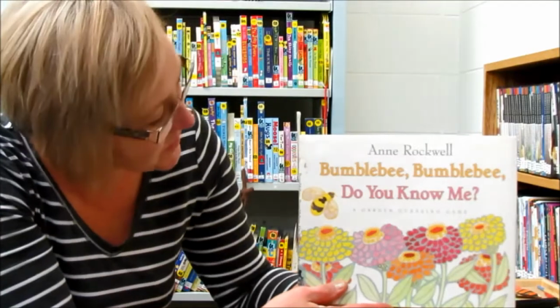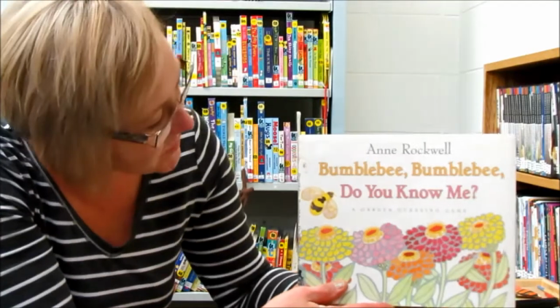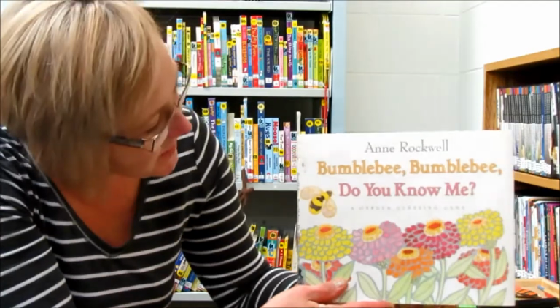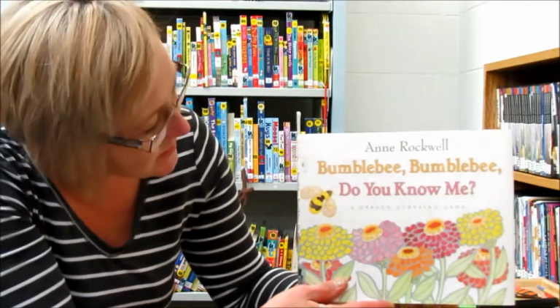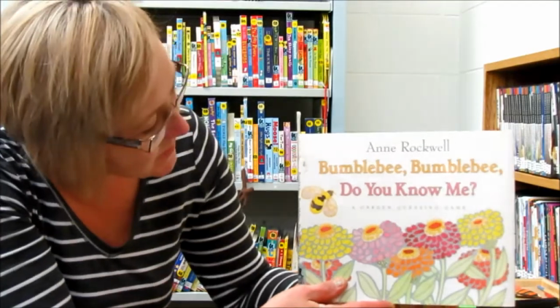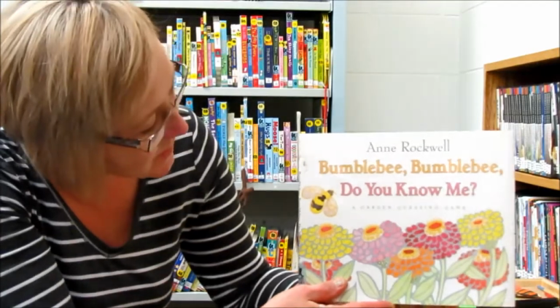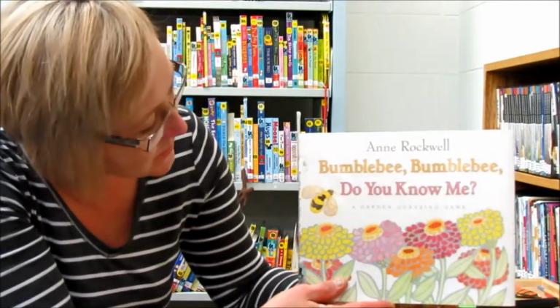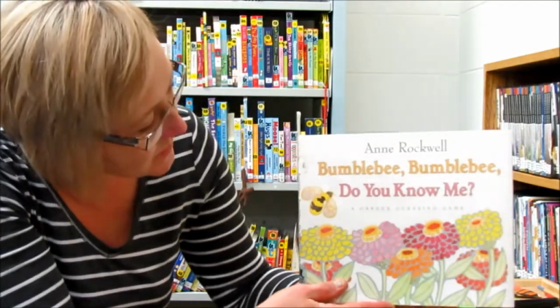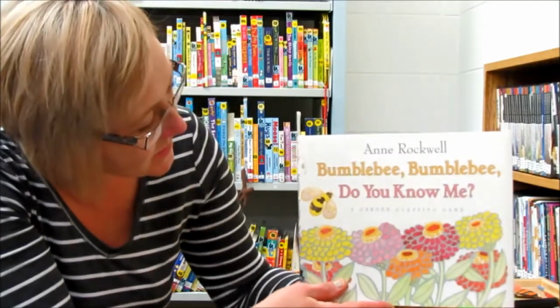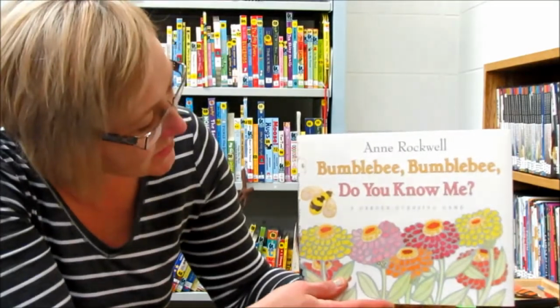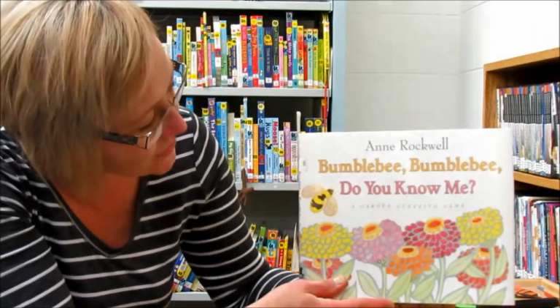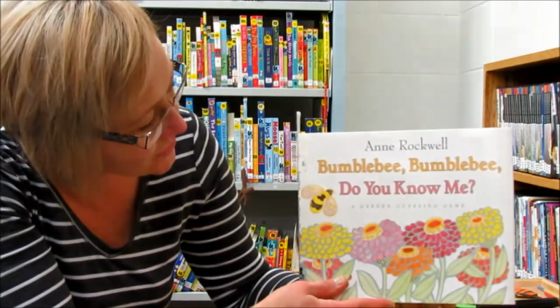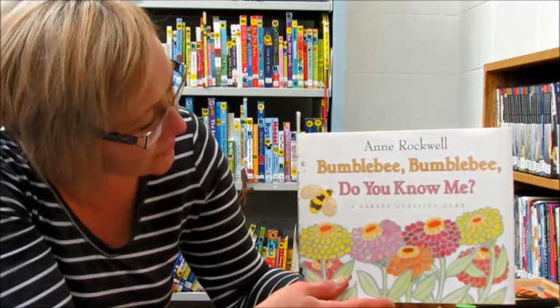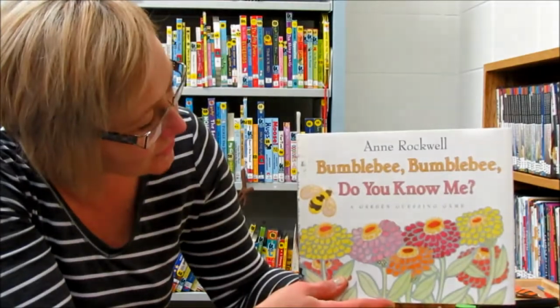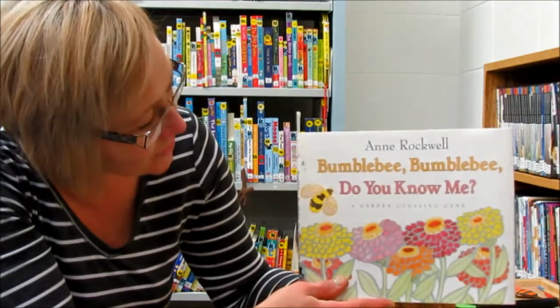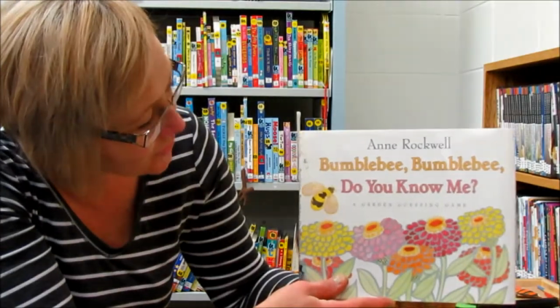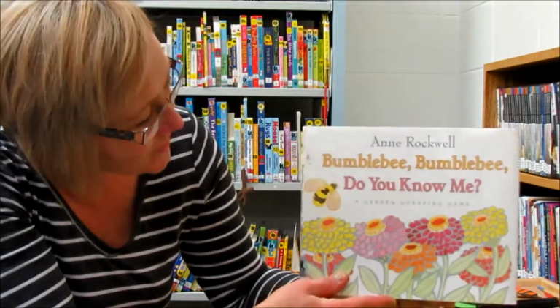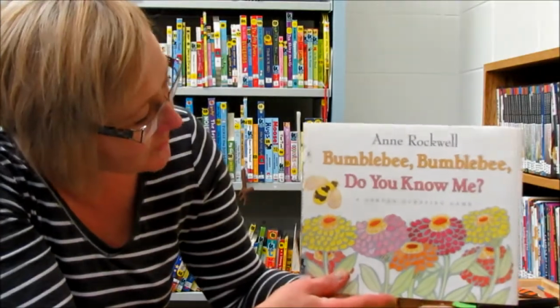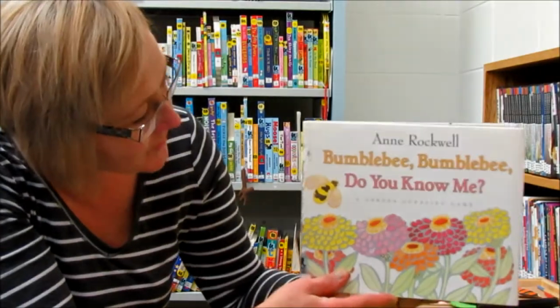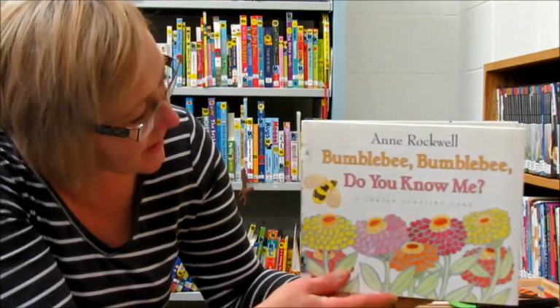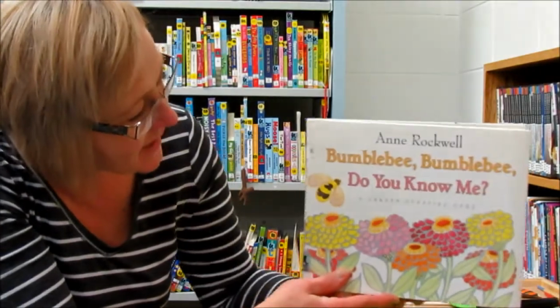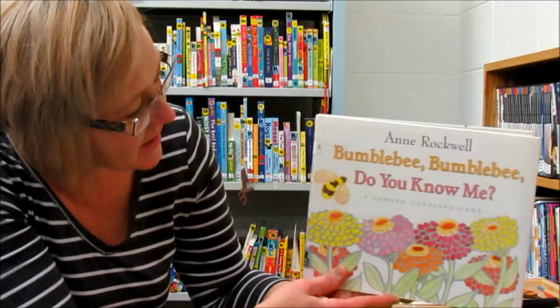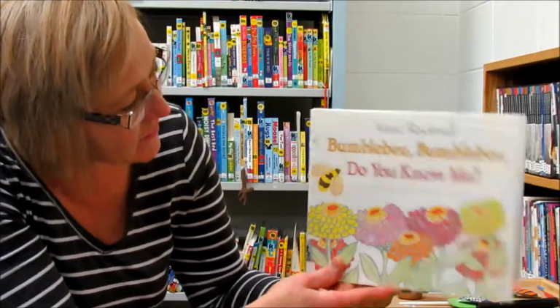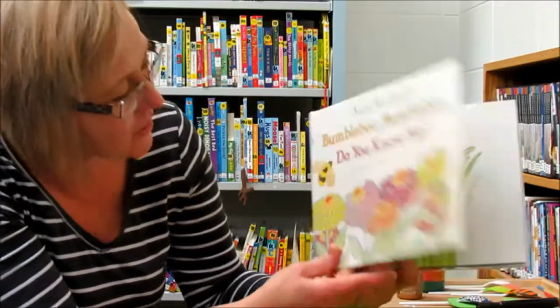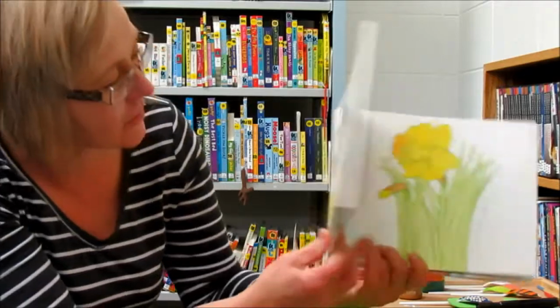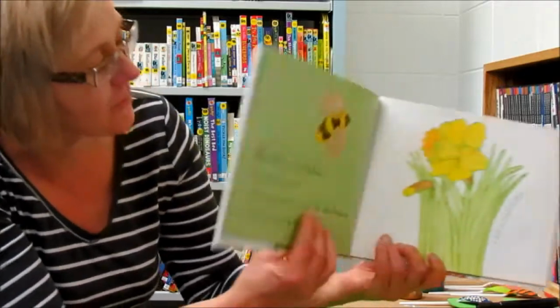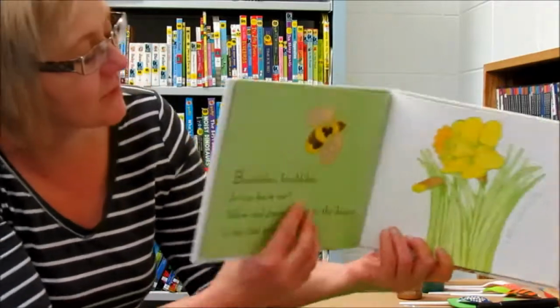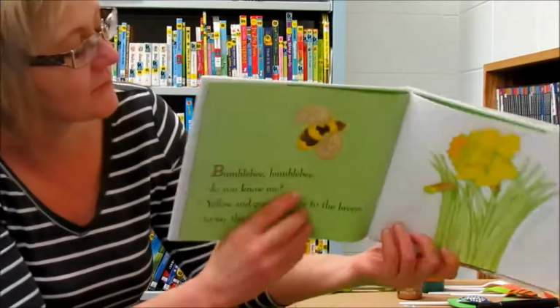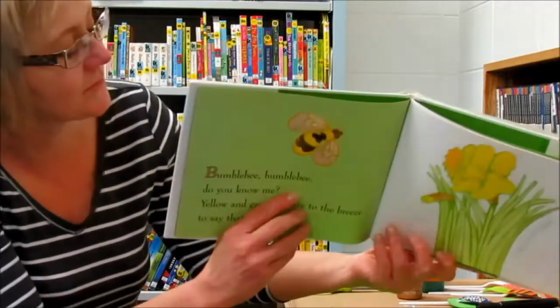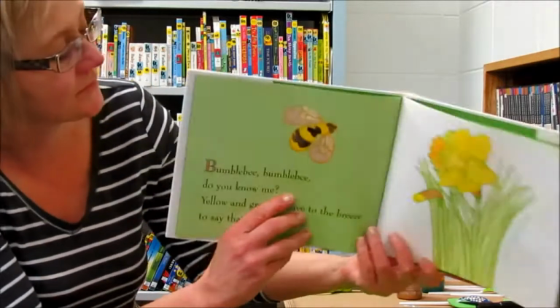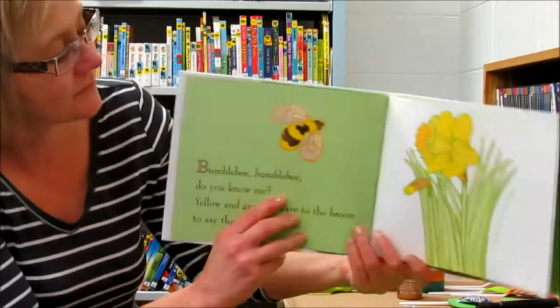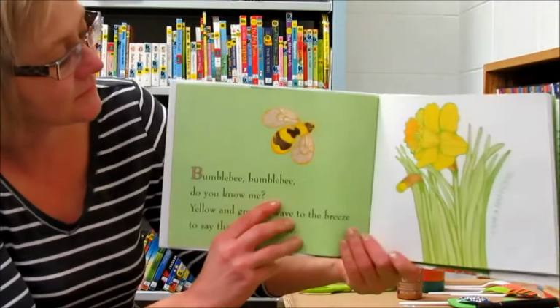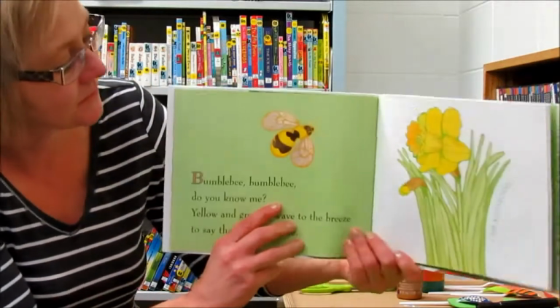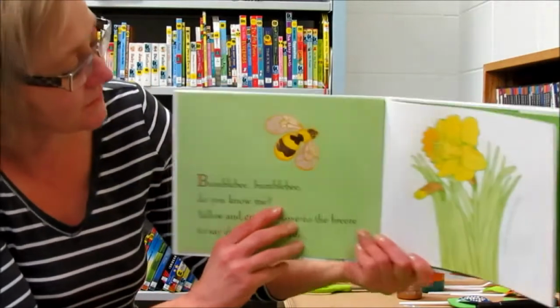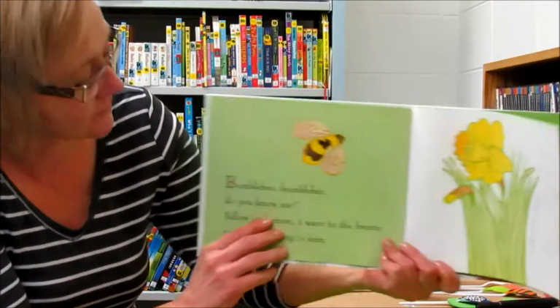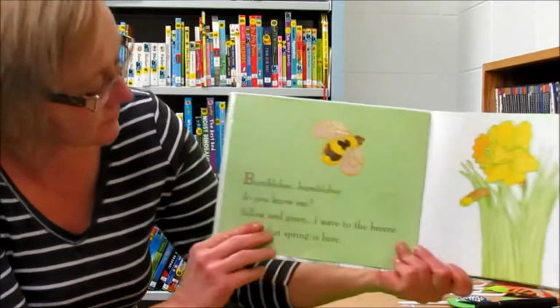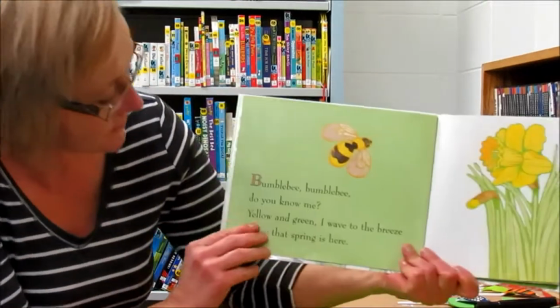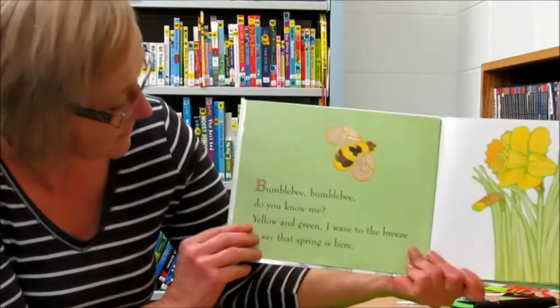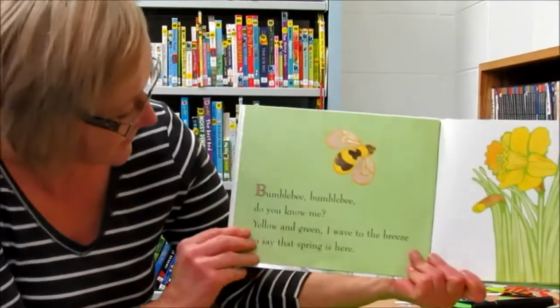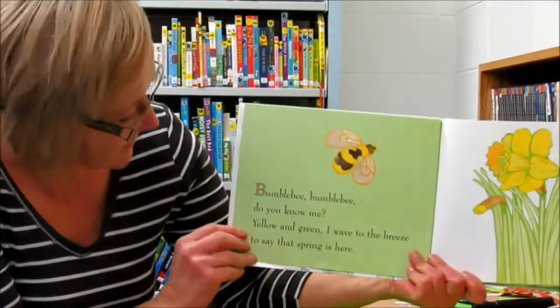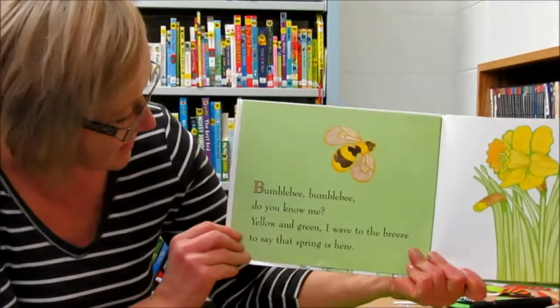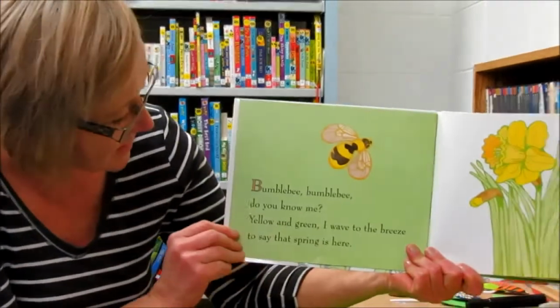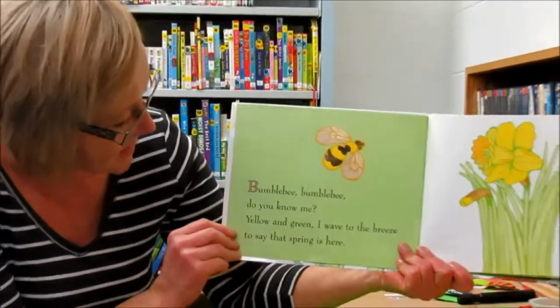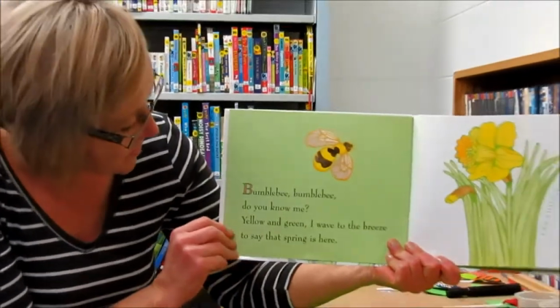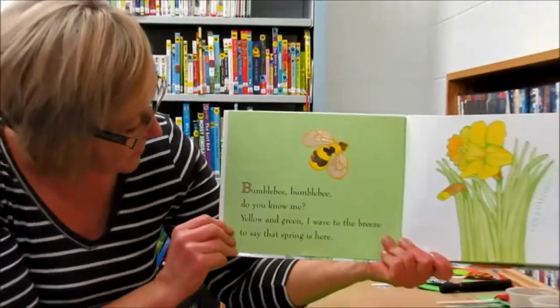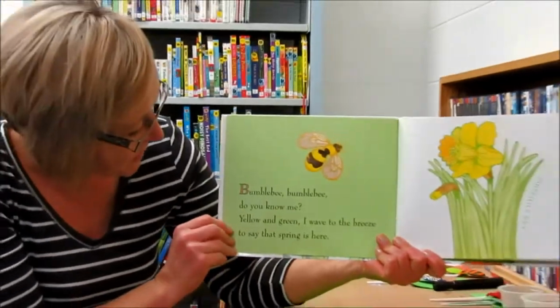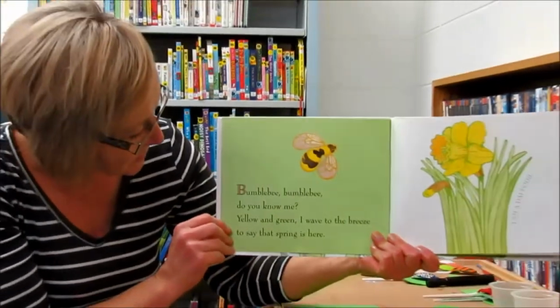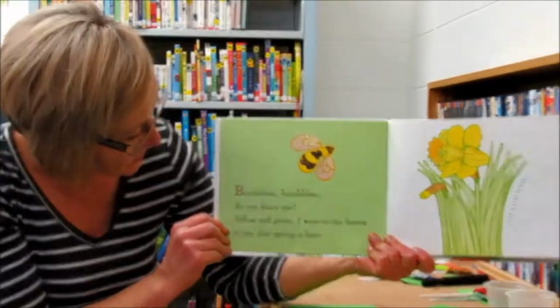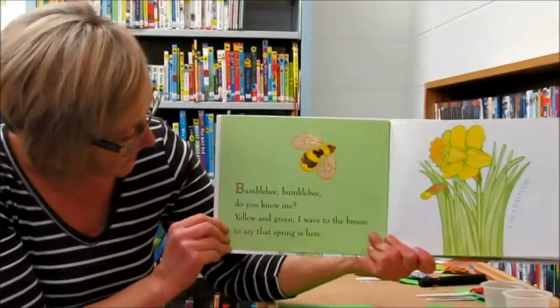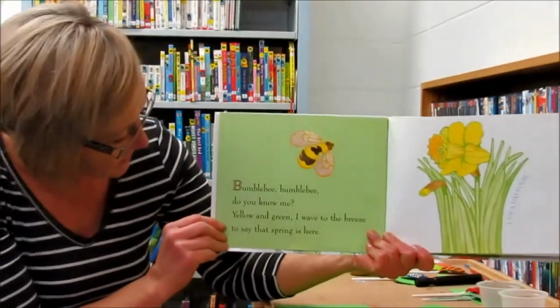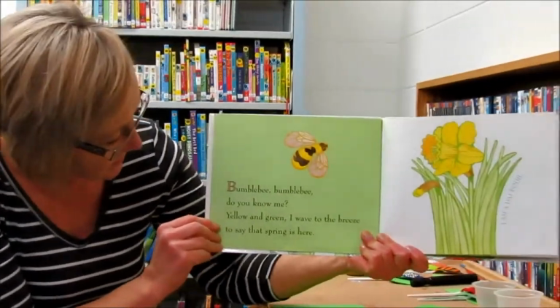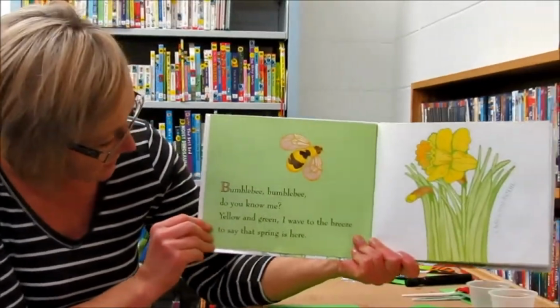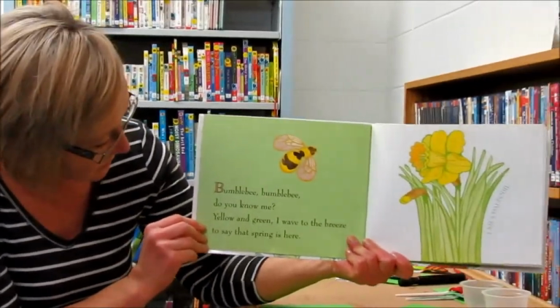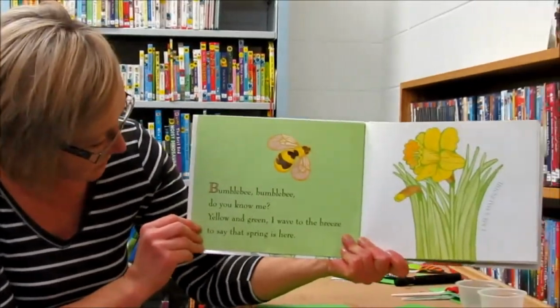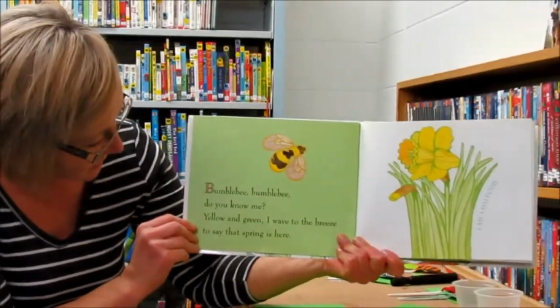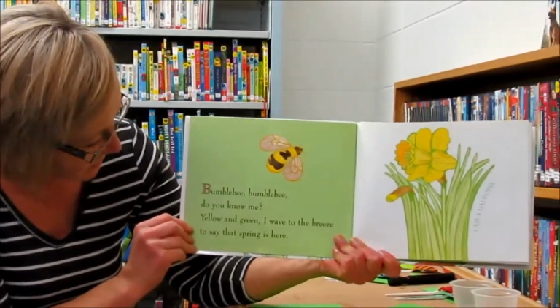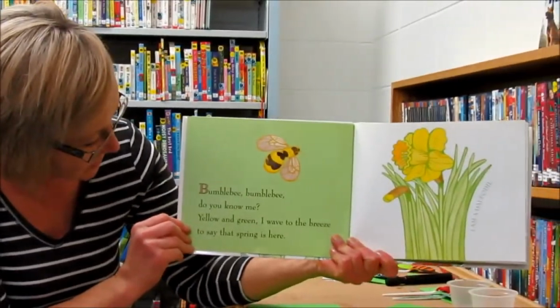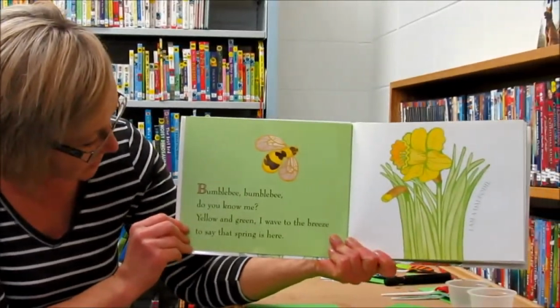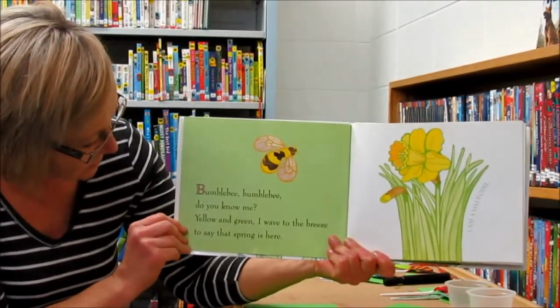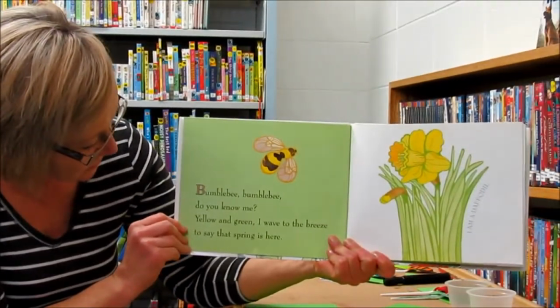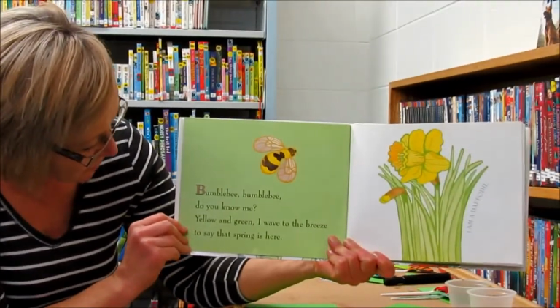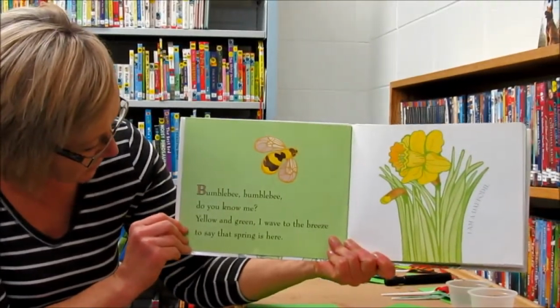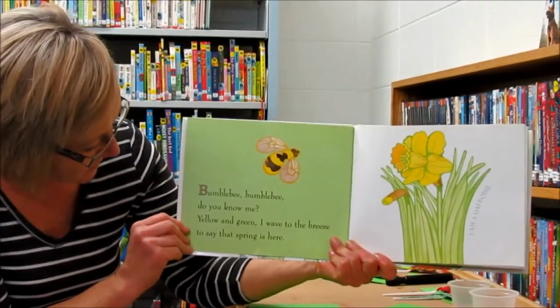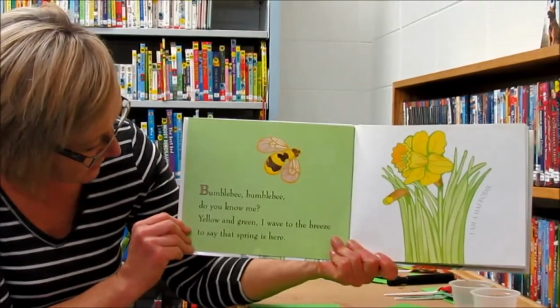Bumblebee, bumblebee, do you know me? By Anne Rockwell. Bumblebee, bumblebee, do you know me?